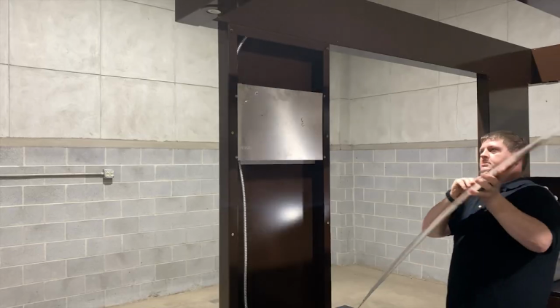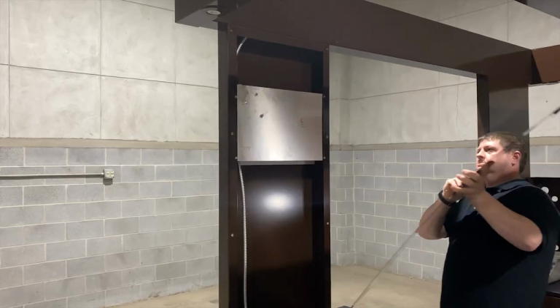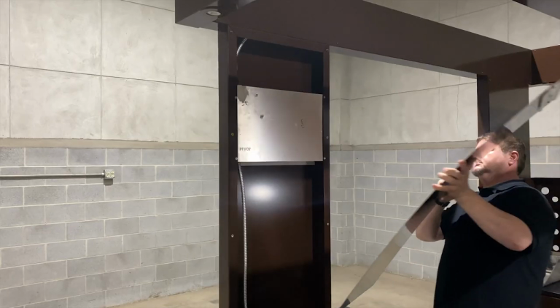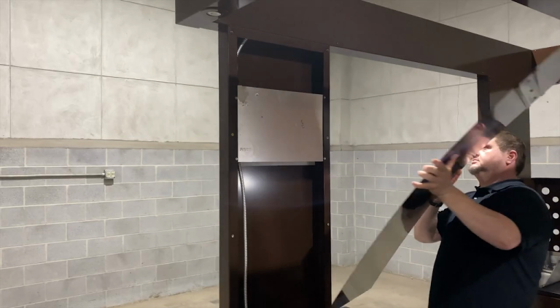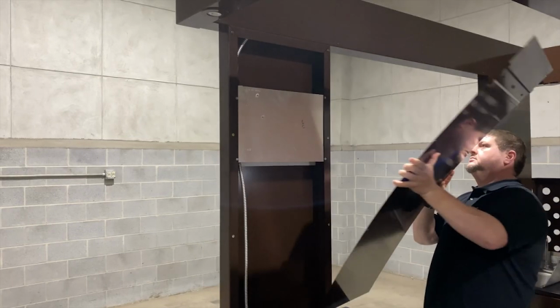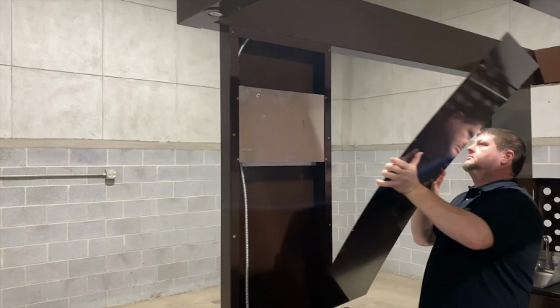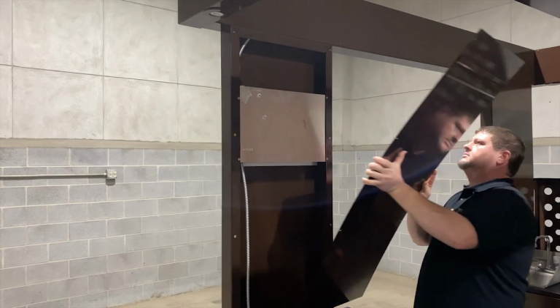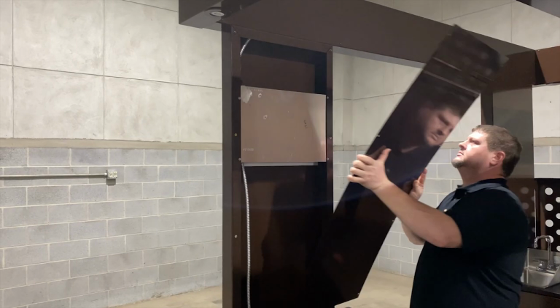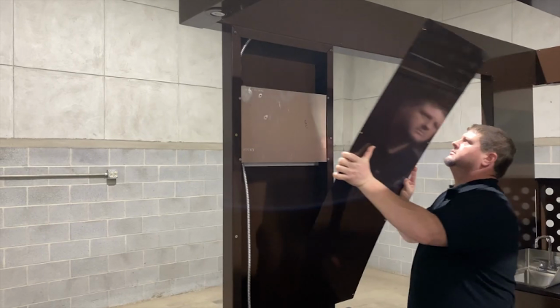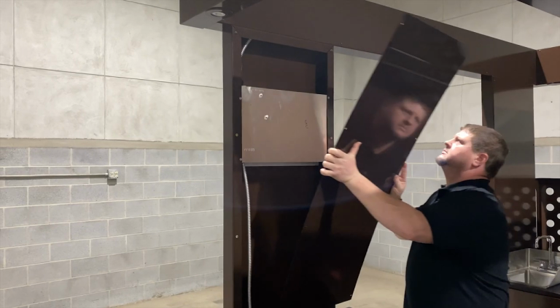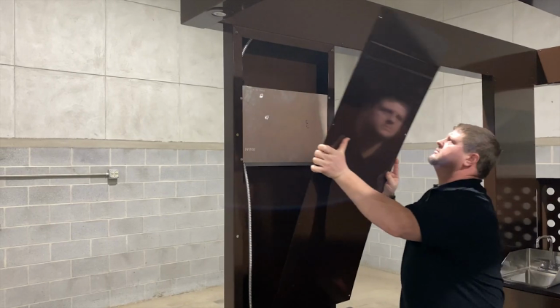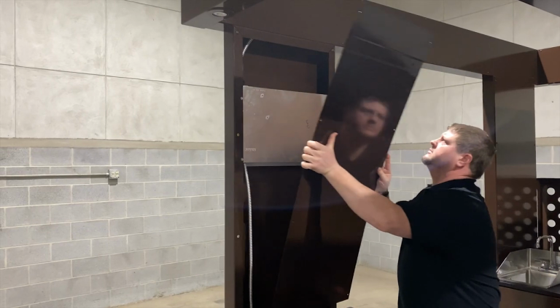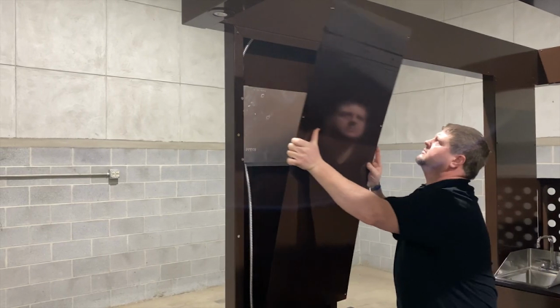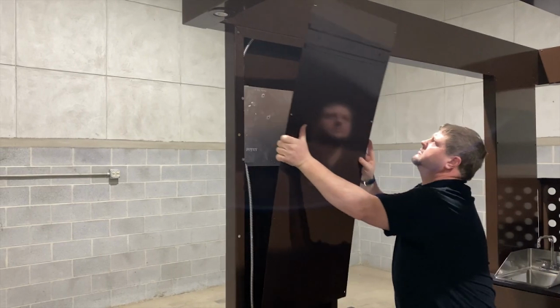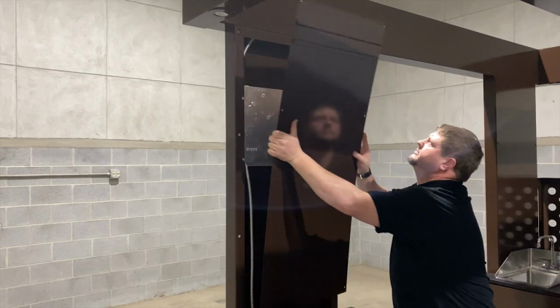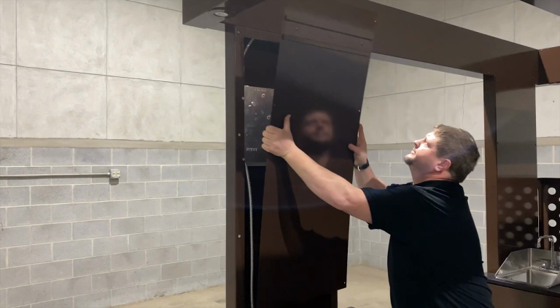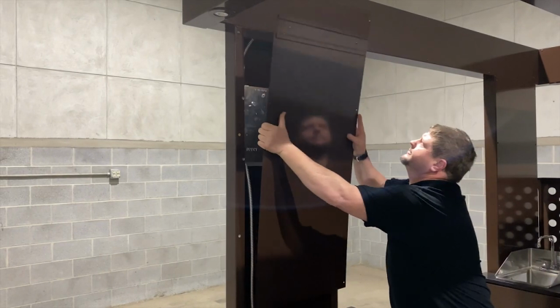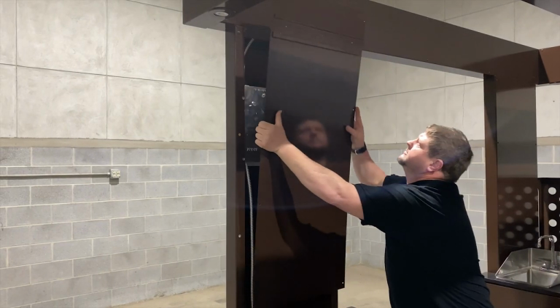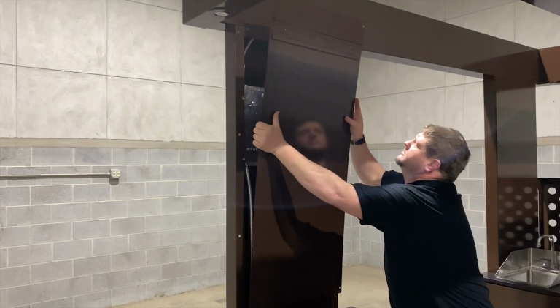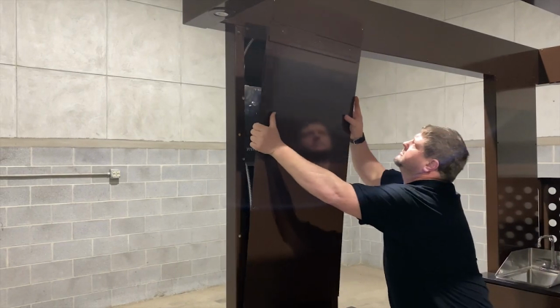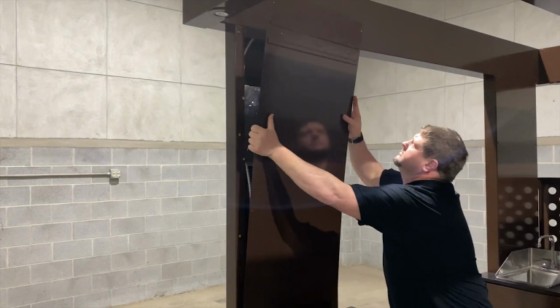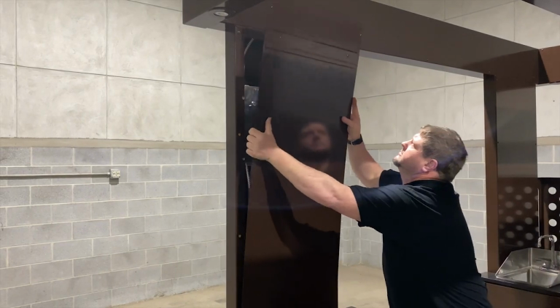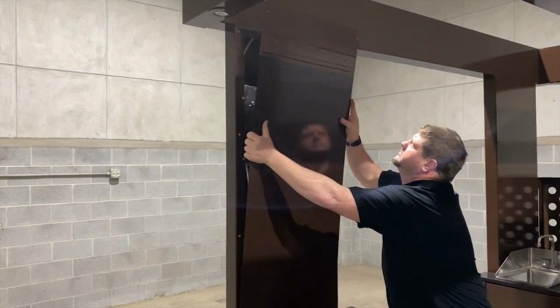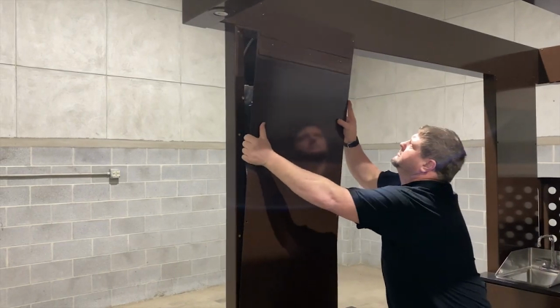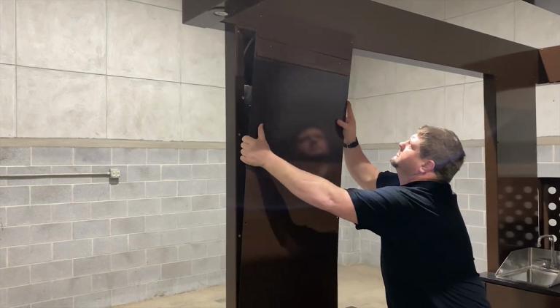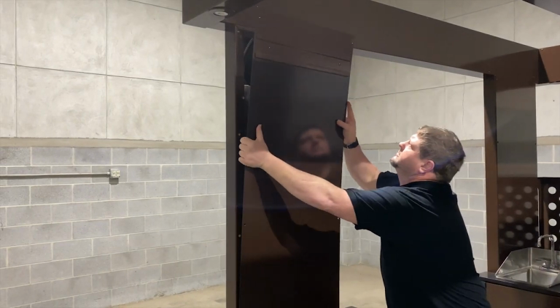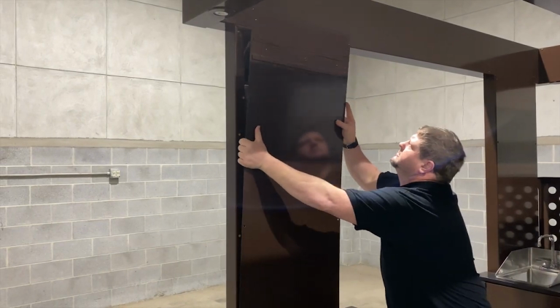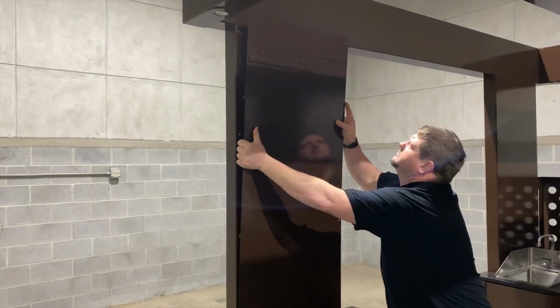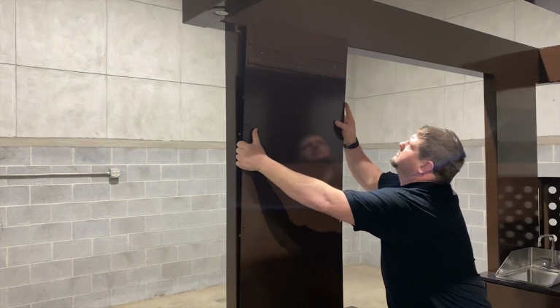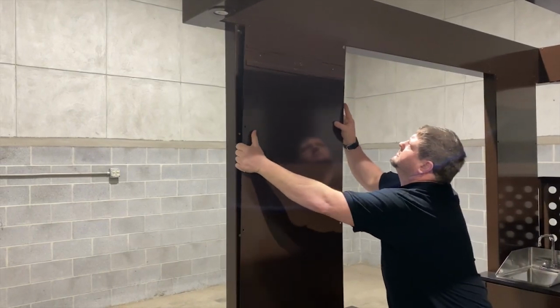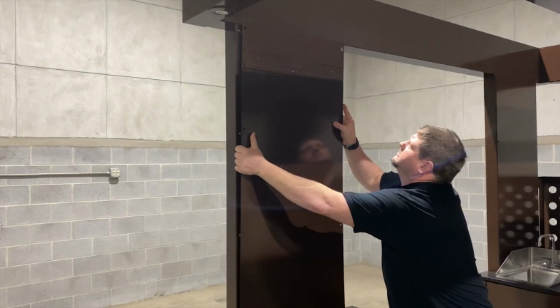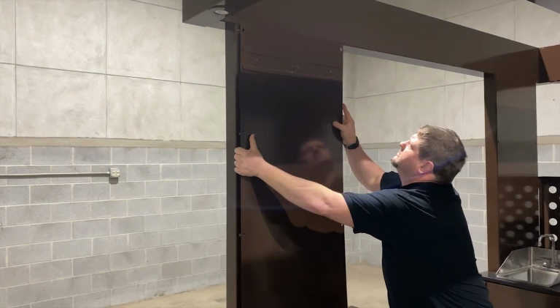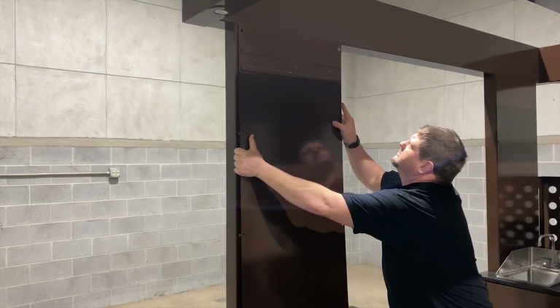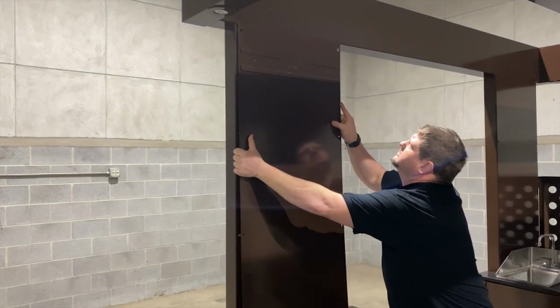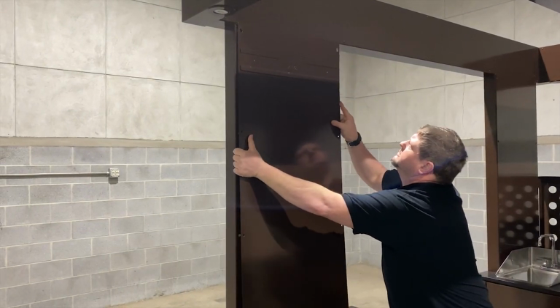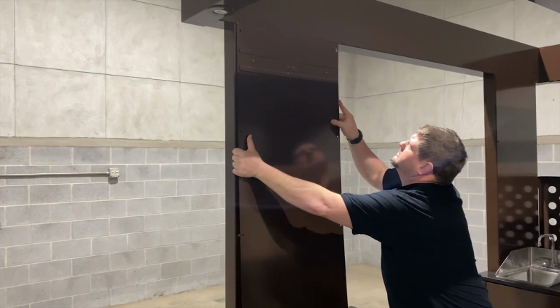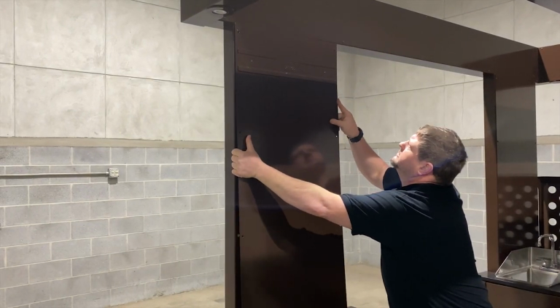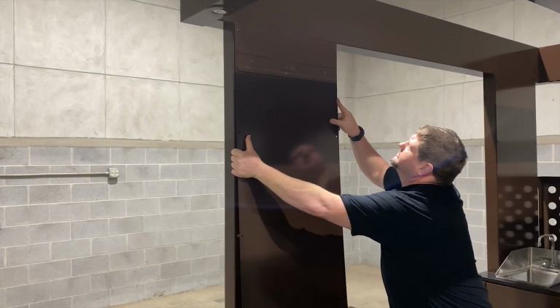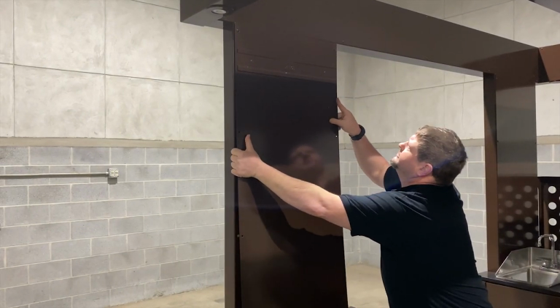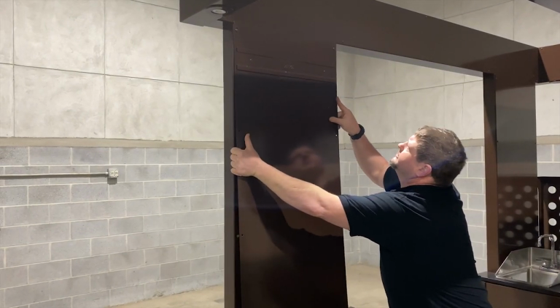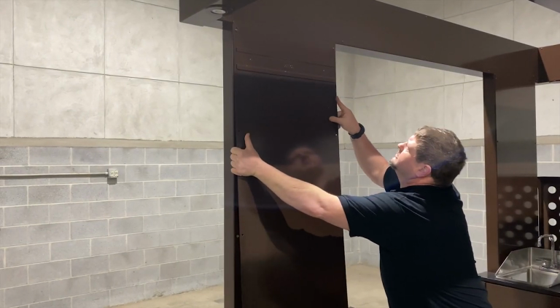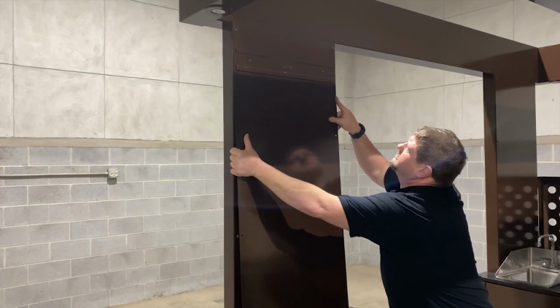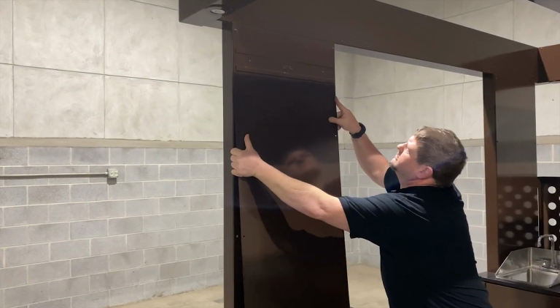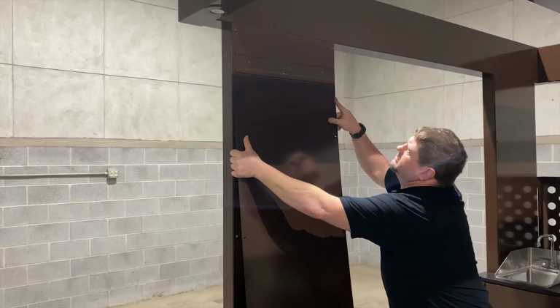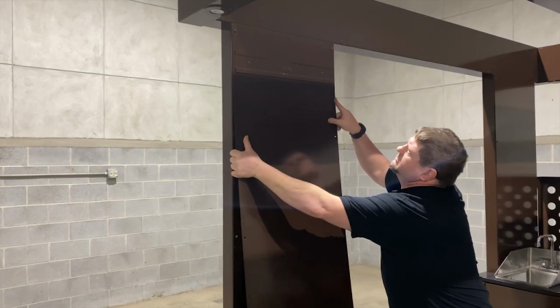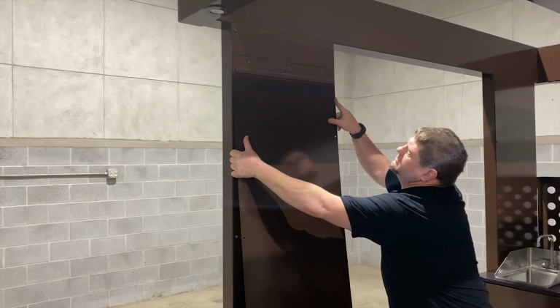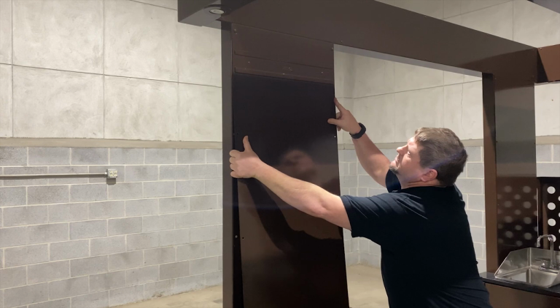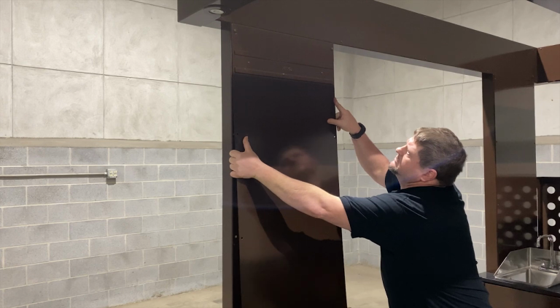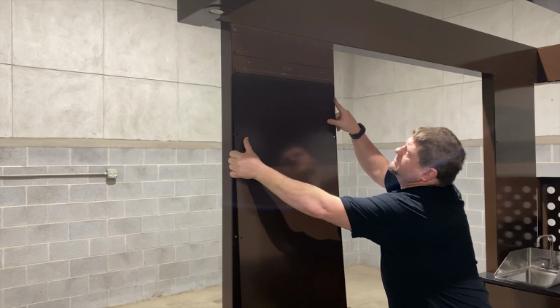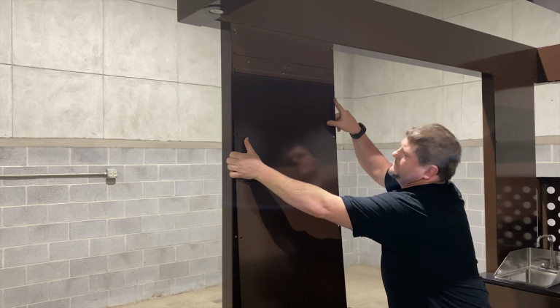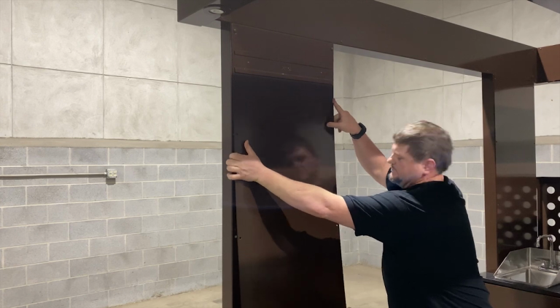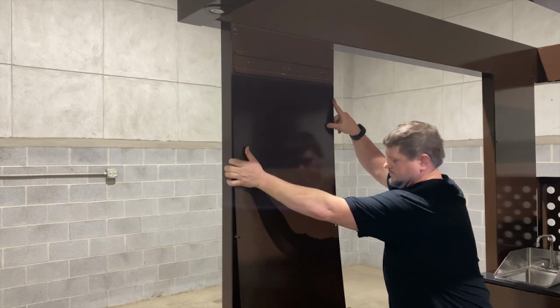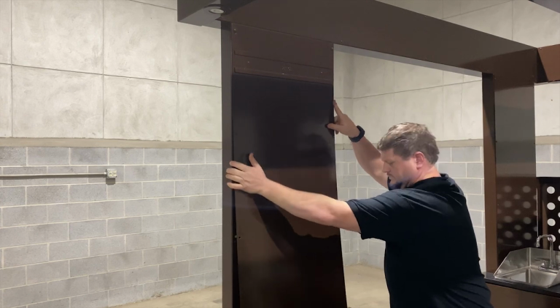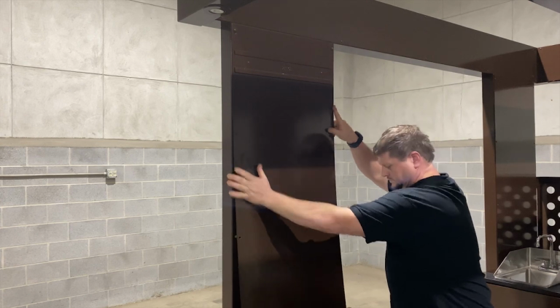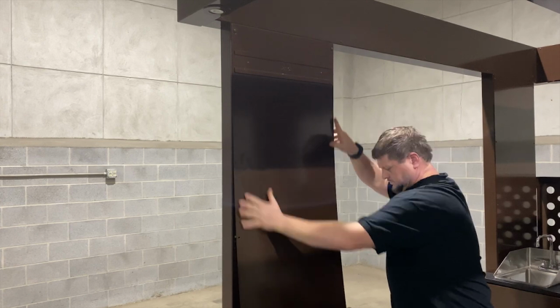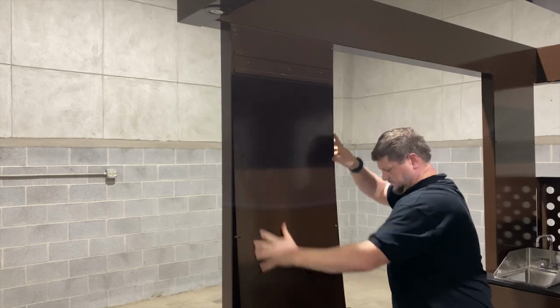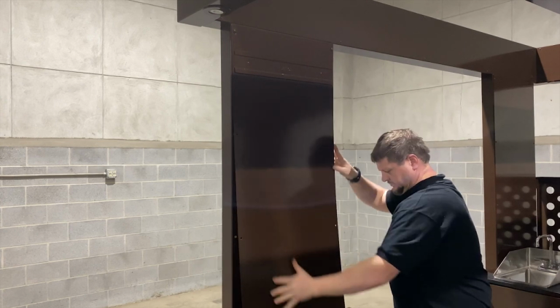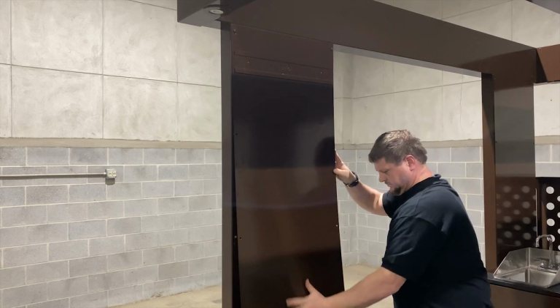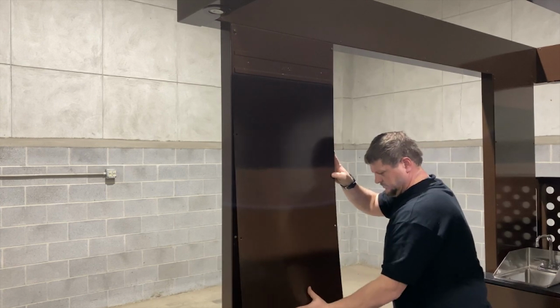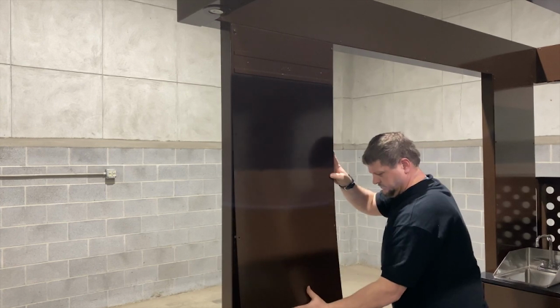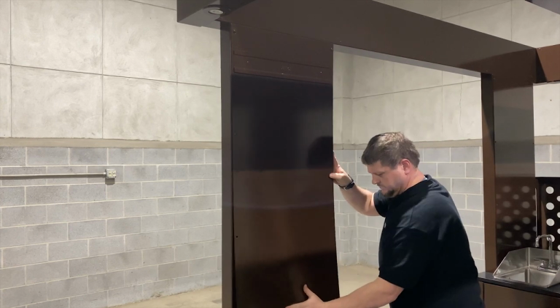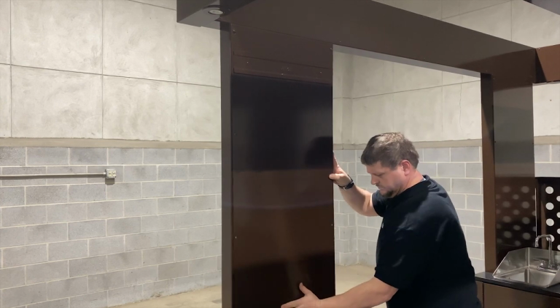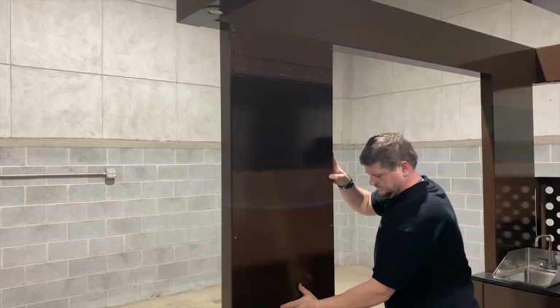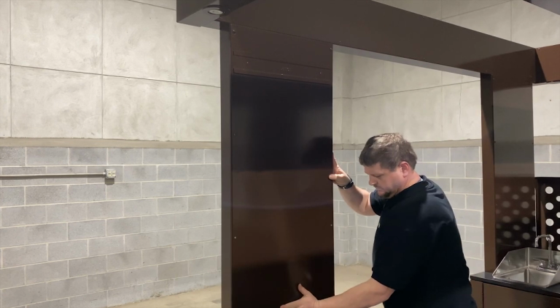Once this is complete, install the upright cover panels, making sure the cover panels with the menu brackets are on the front cart.